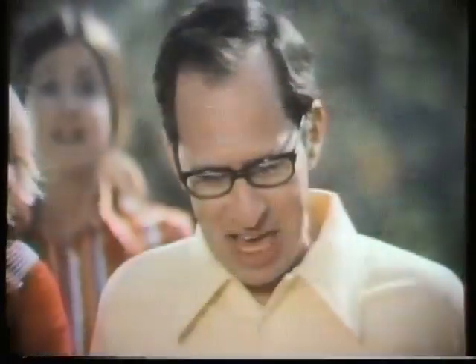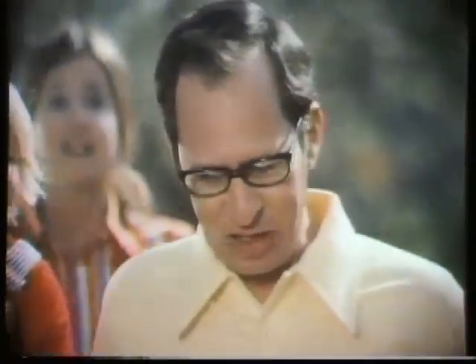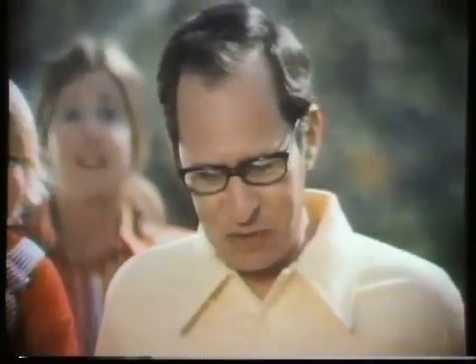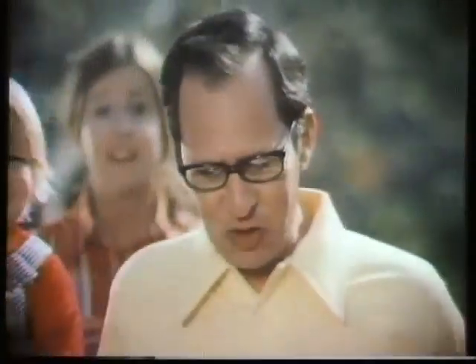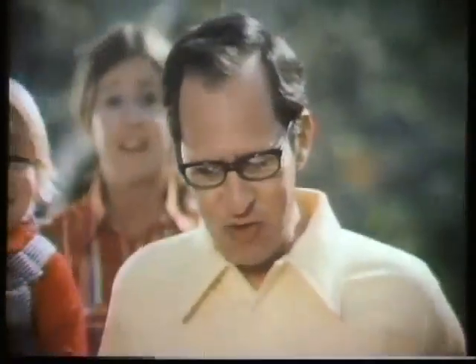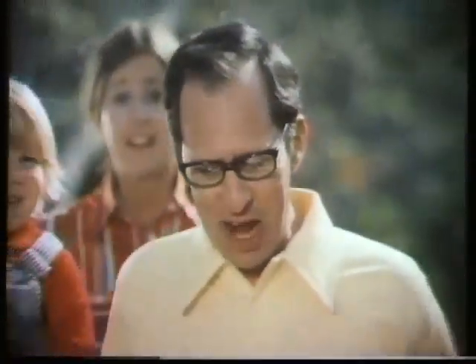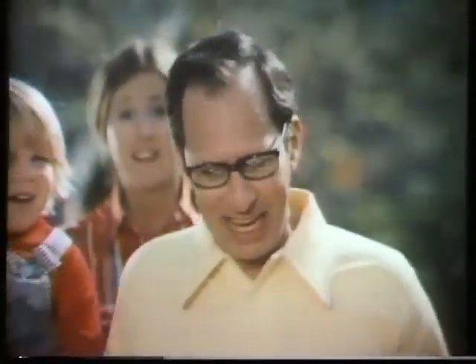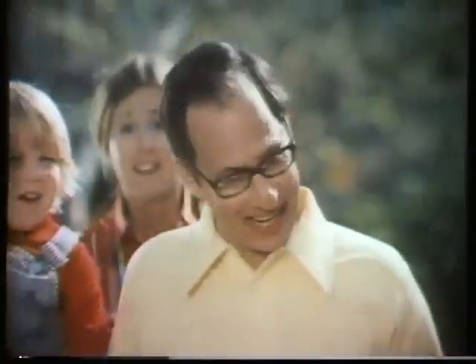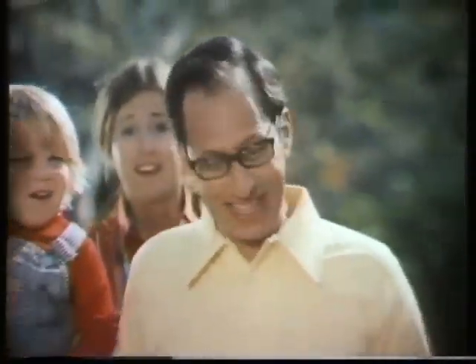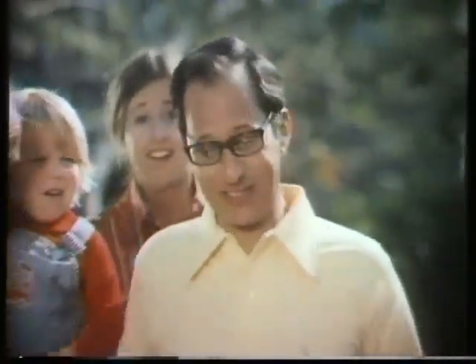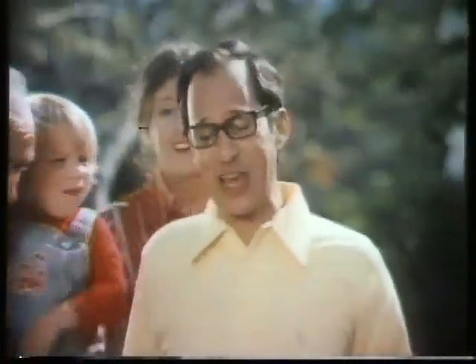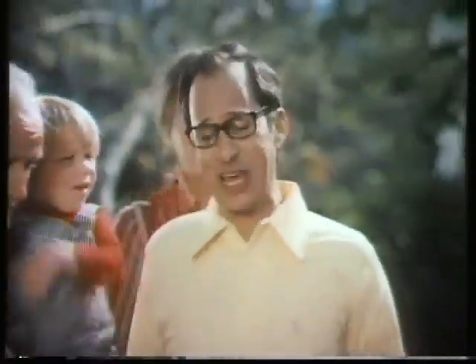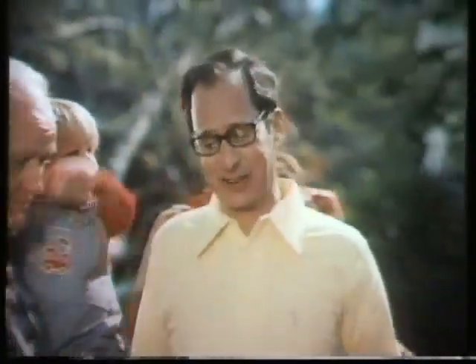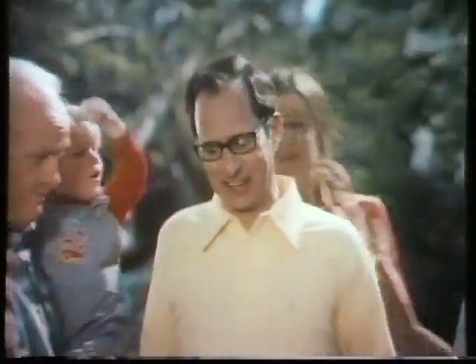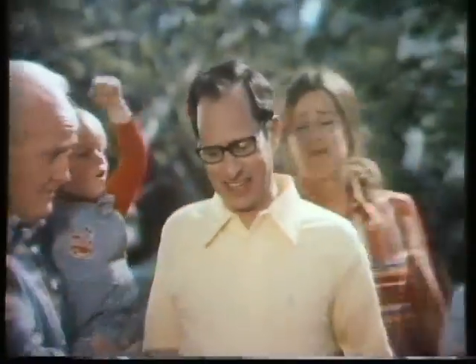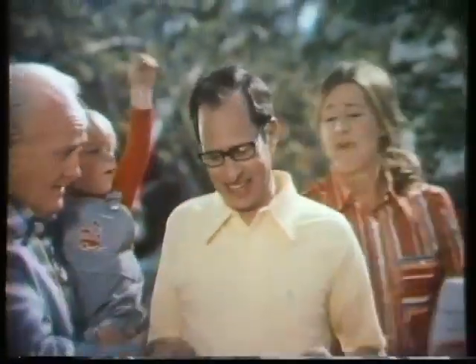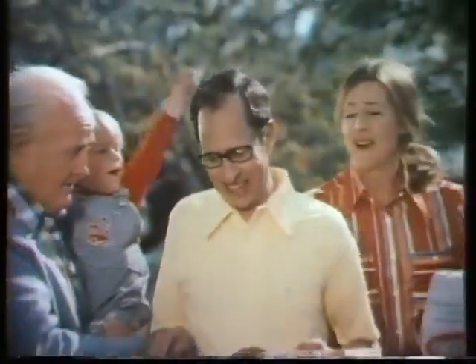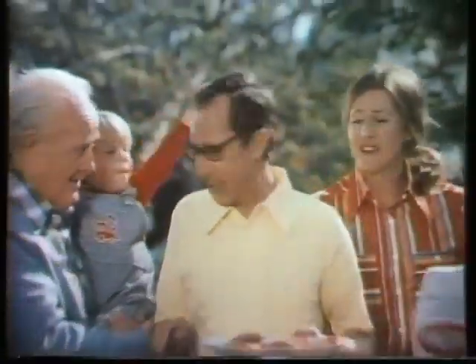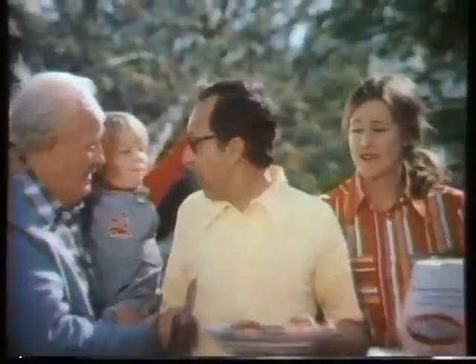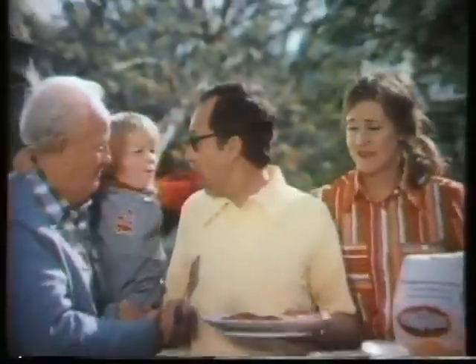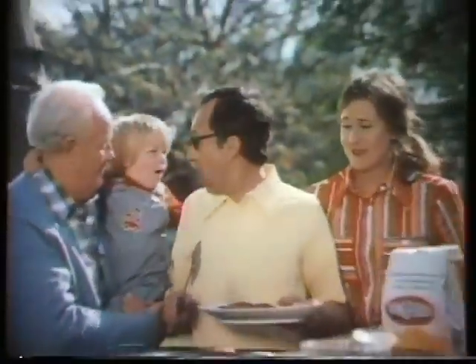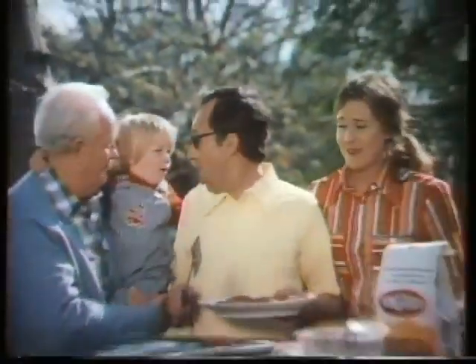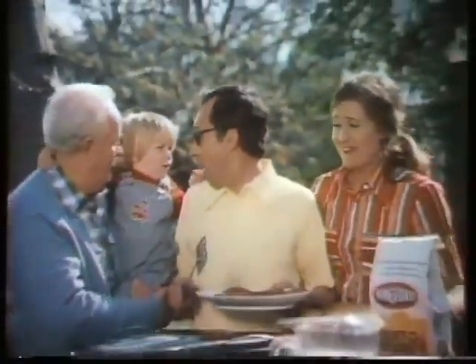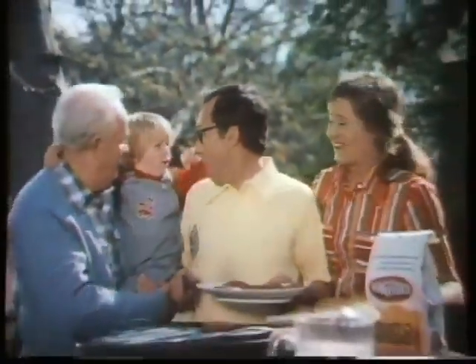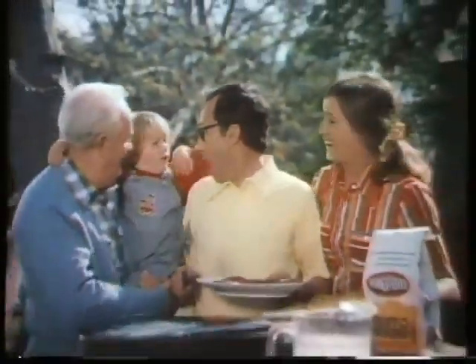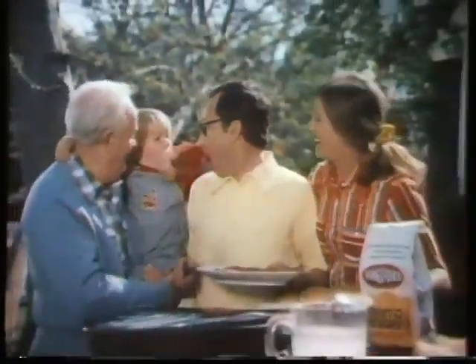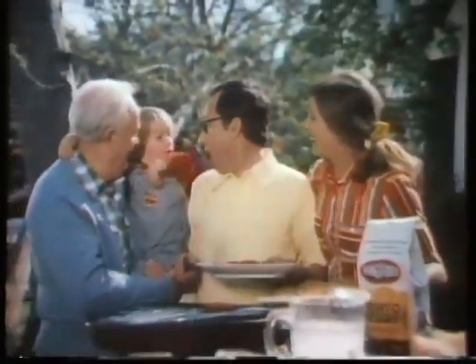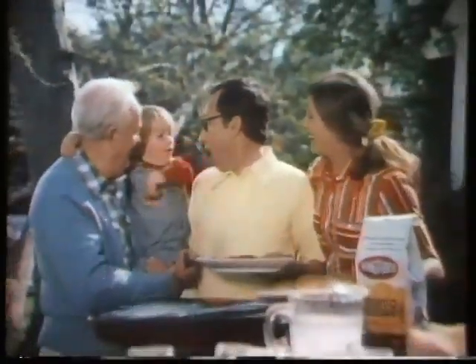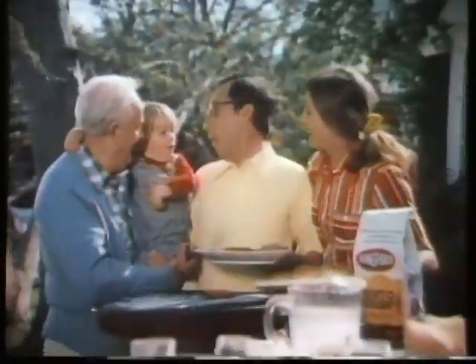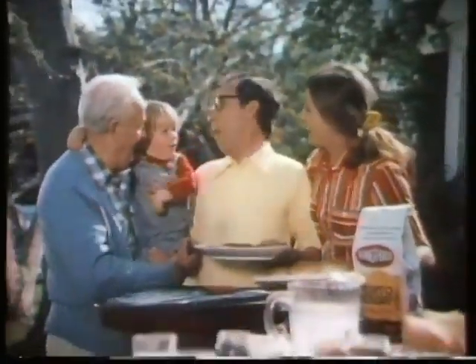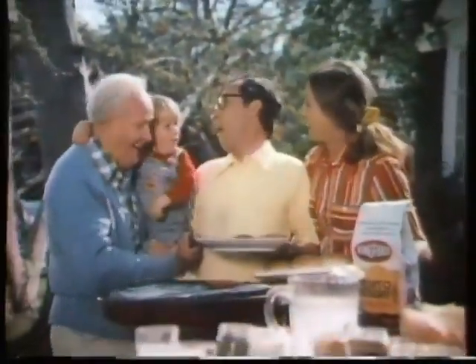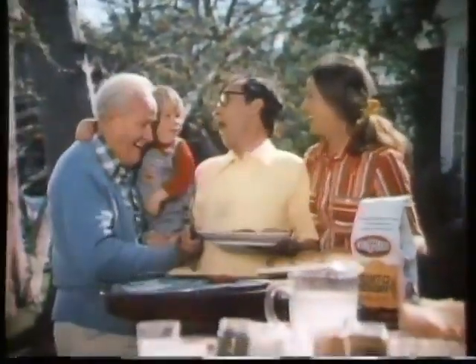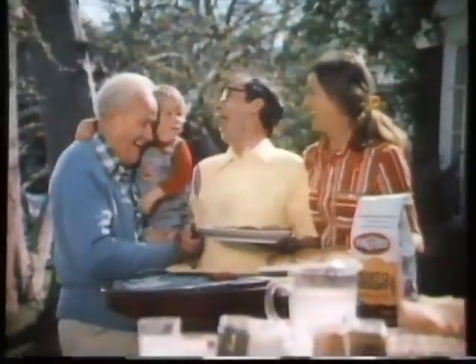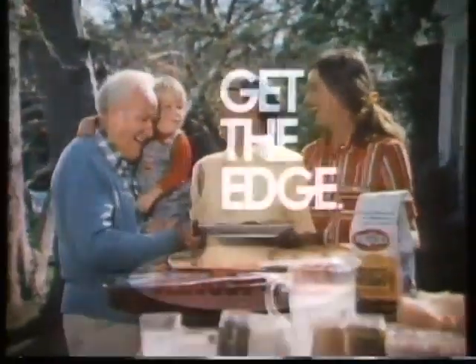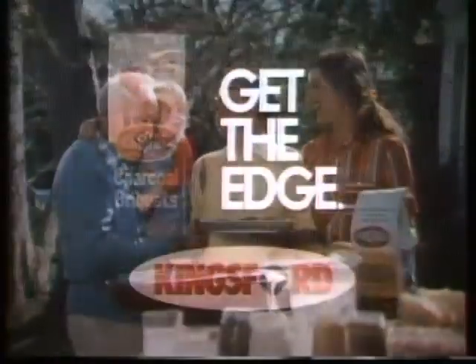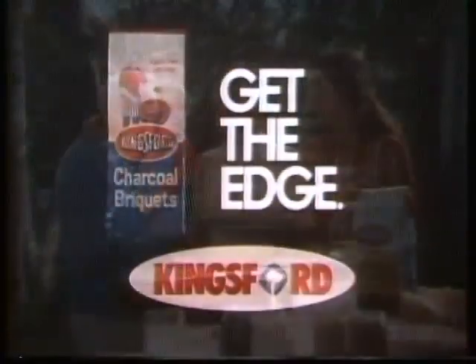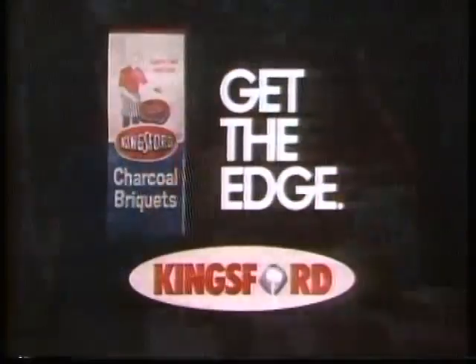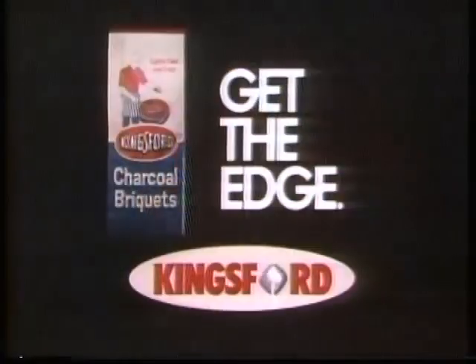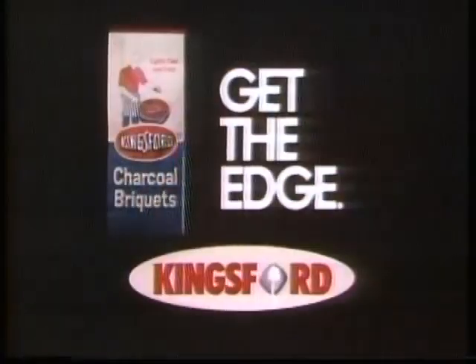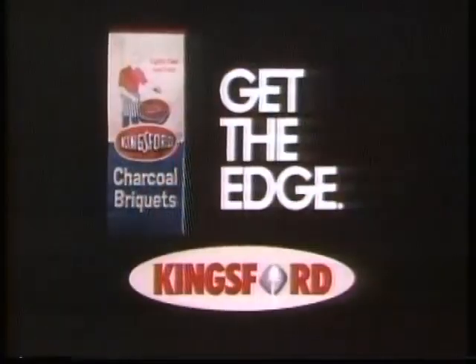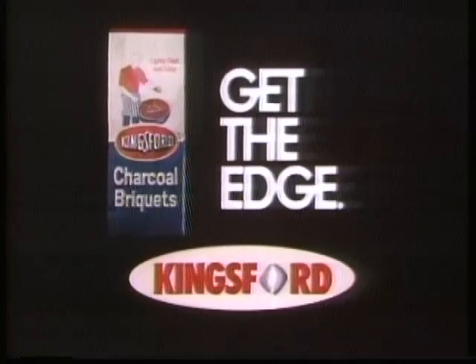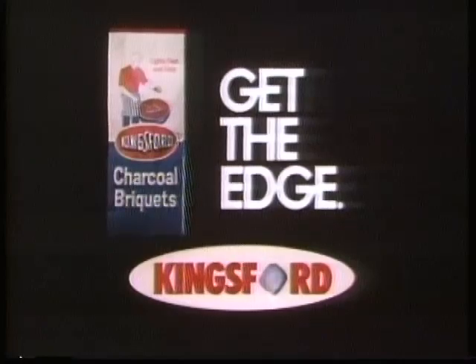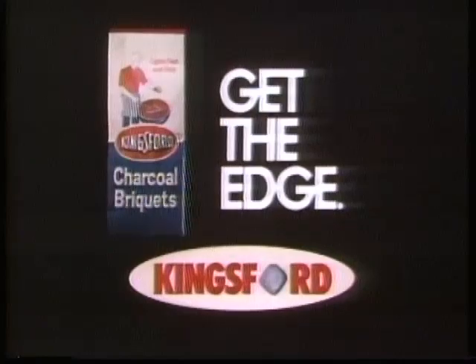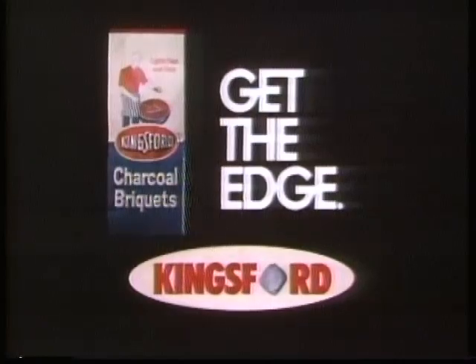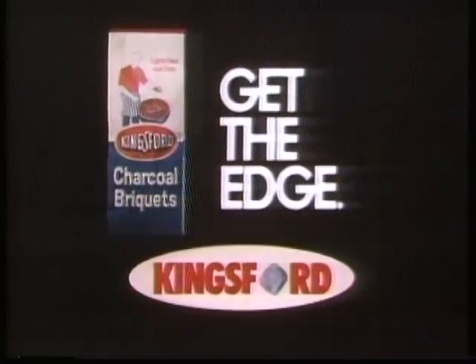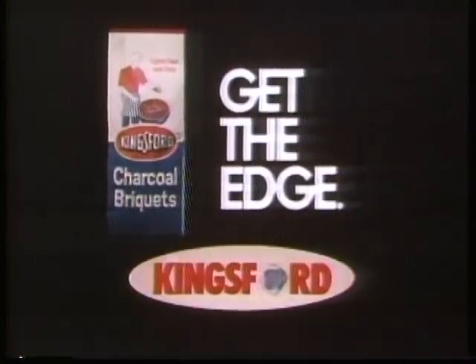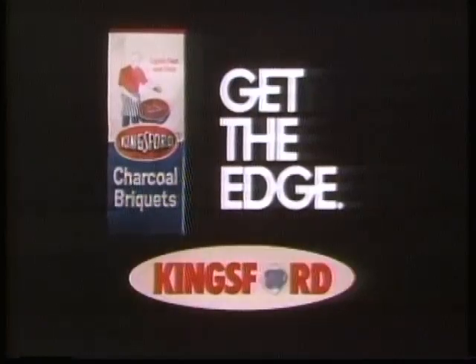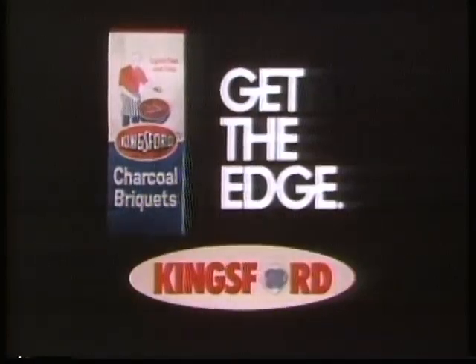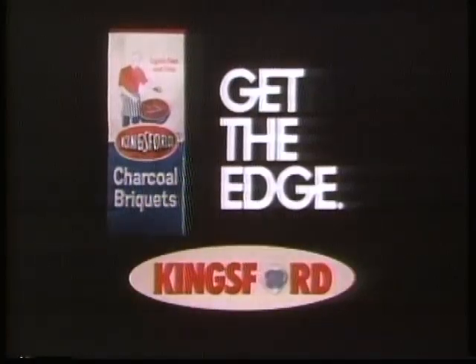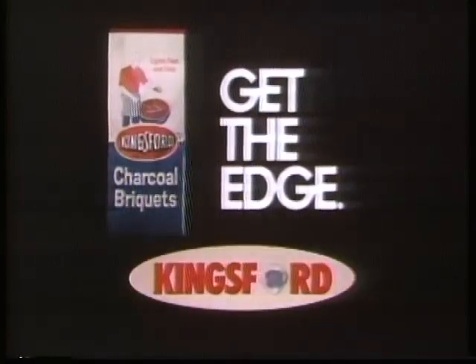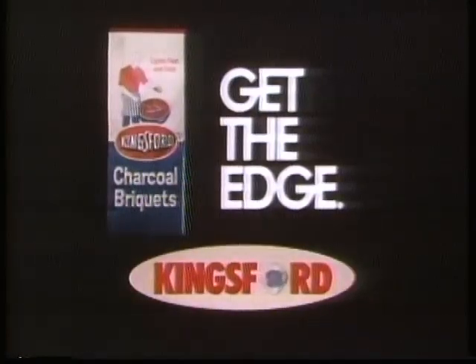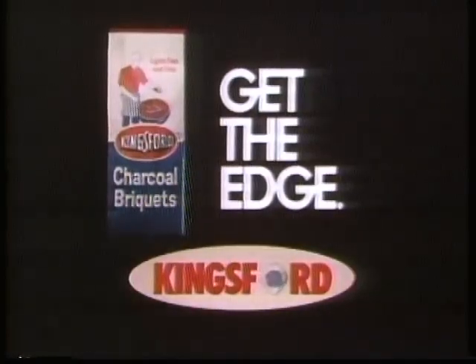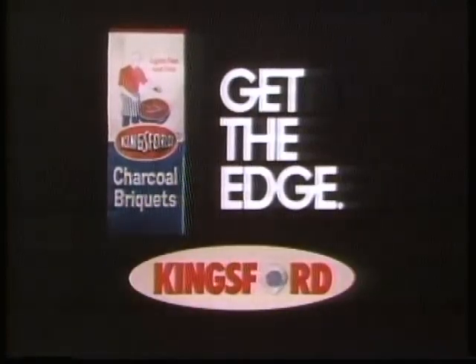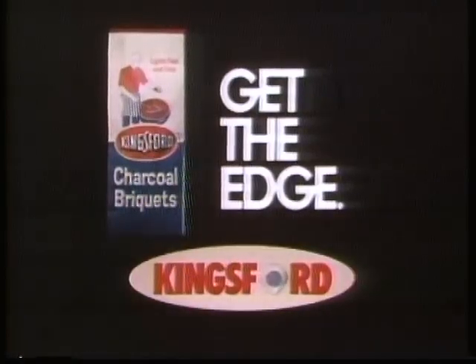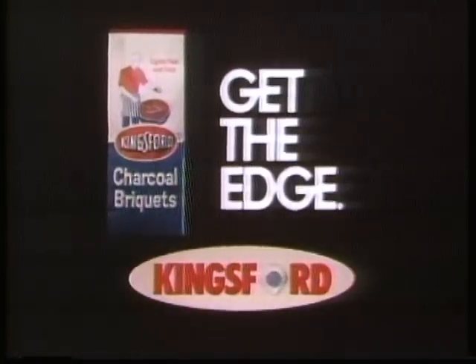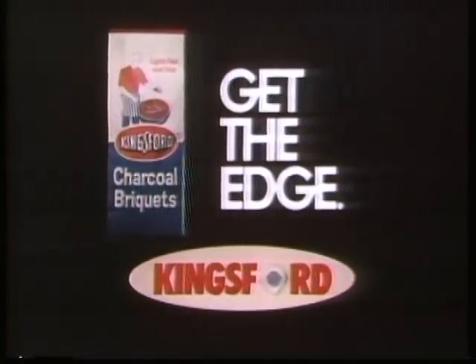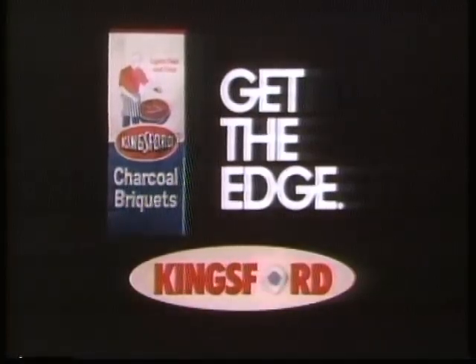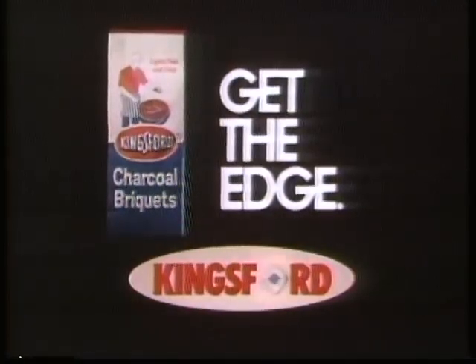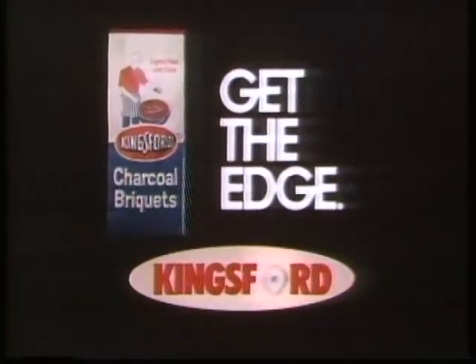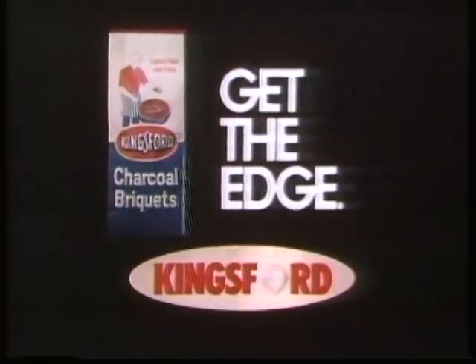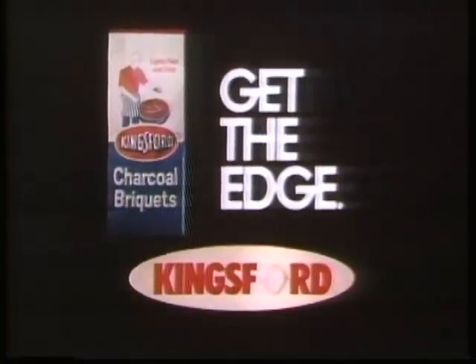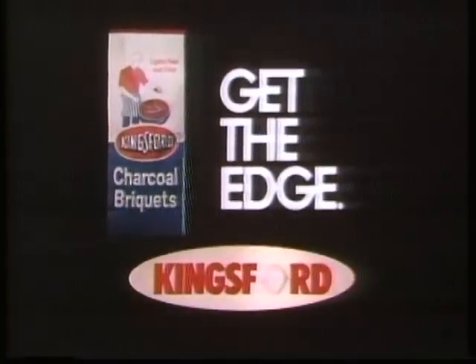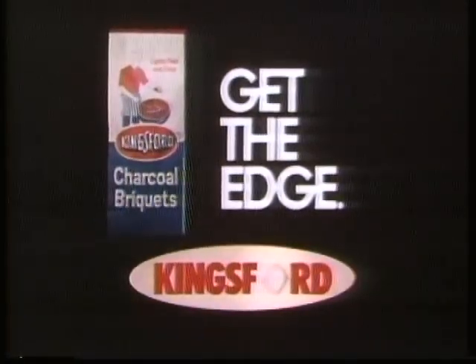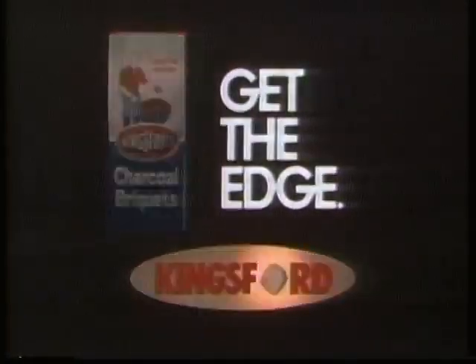Kingsford's ready. Let's eat! Great bargue cue. For fast and easy bargue cues, get the Kingsford Edge.